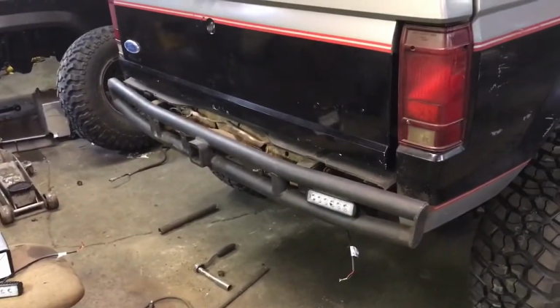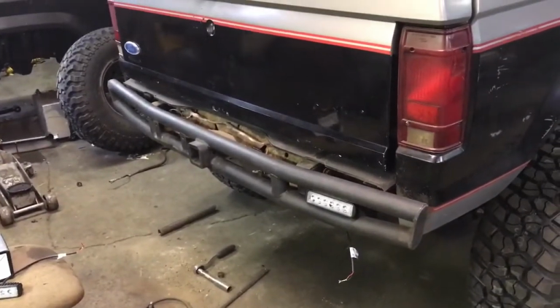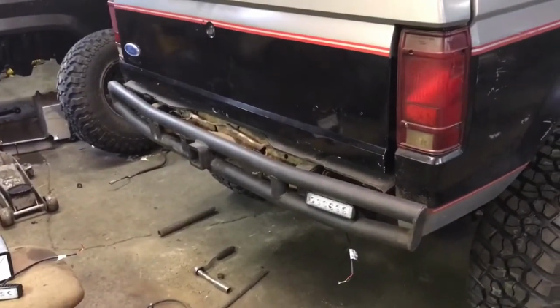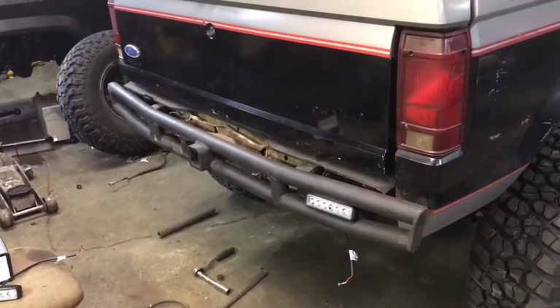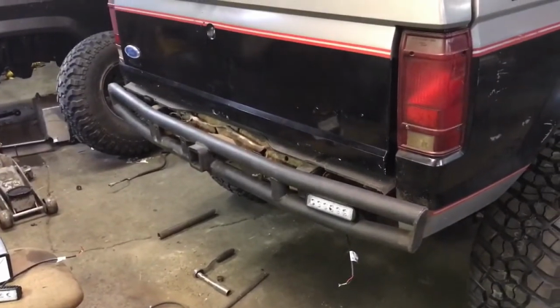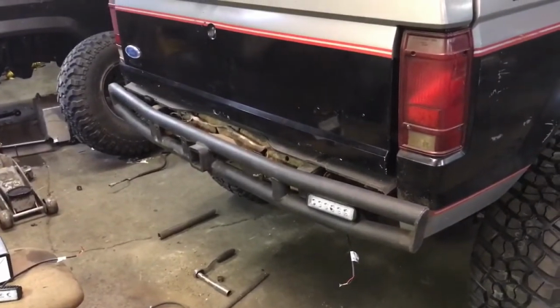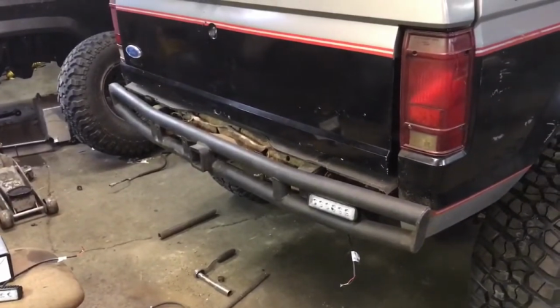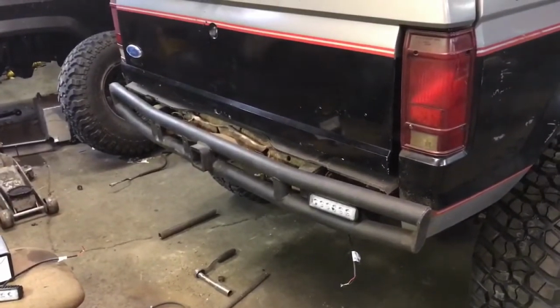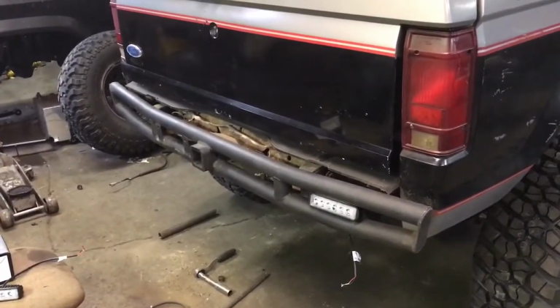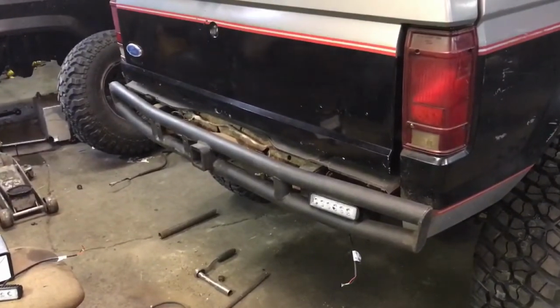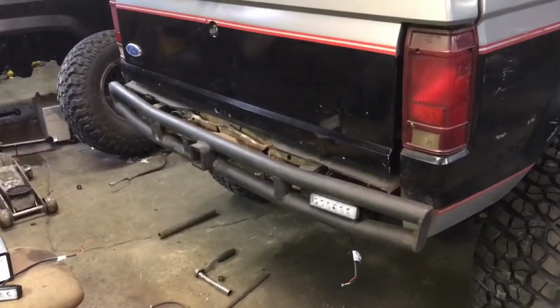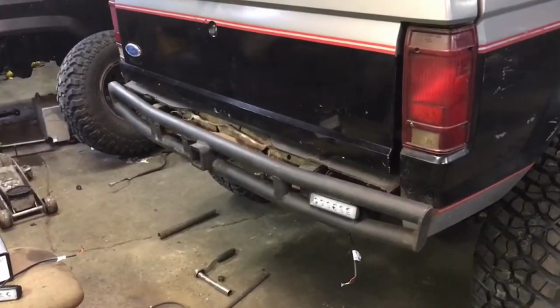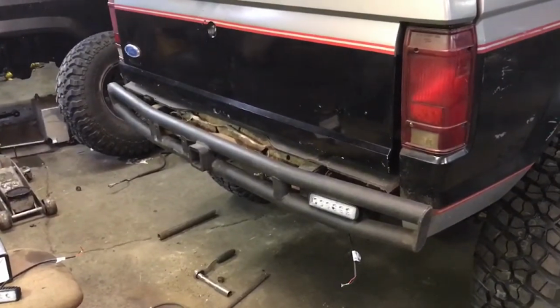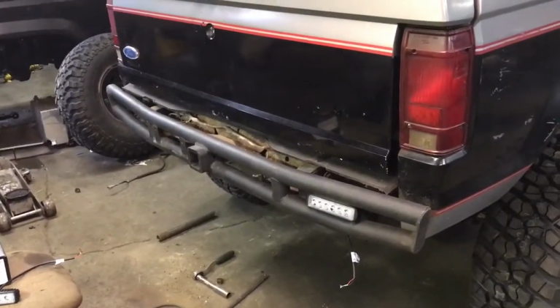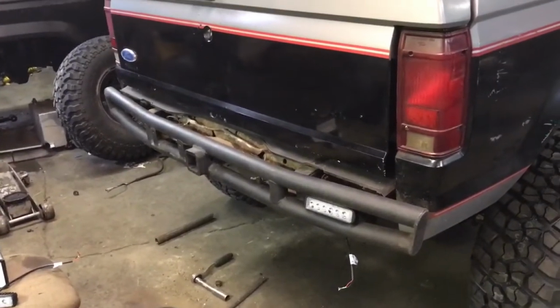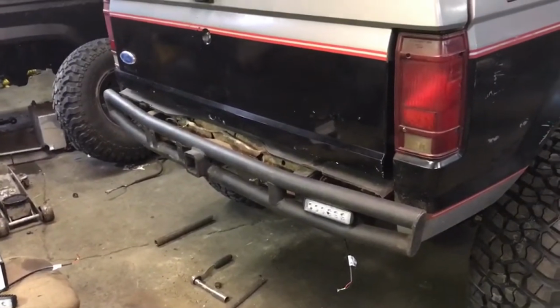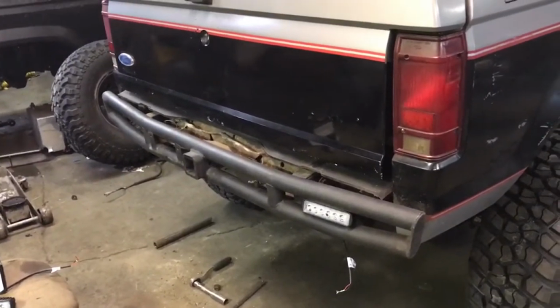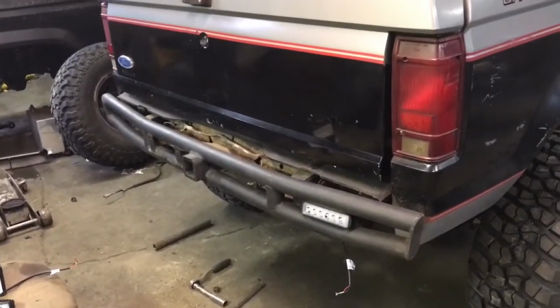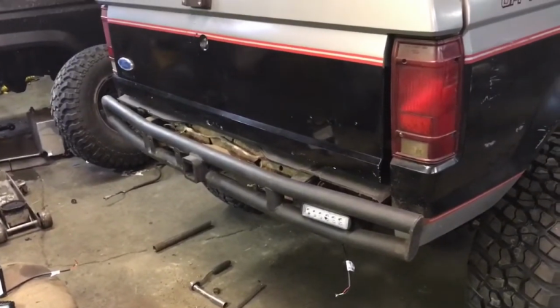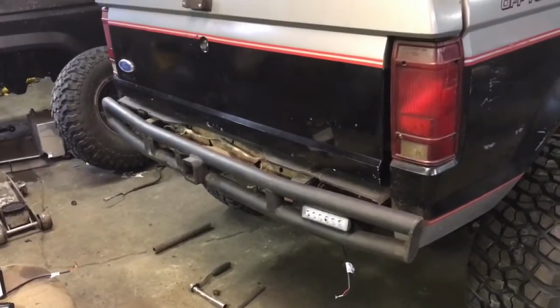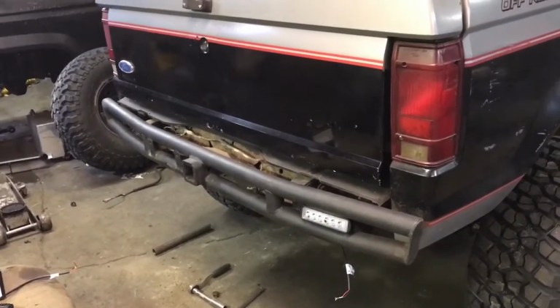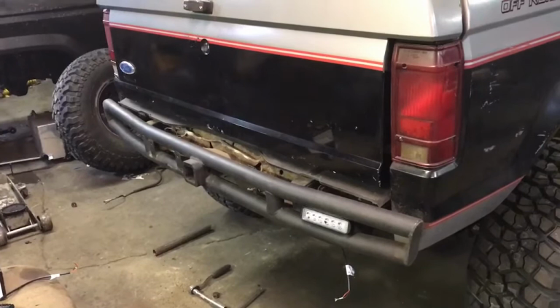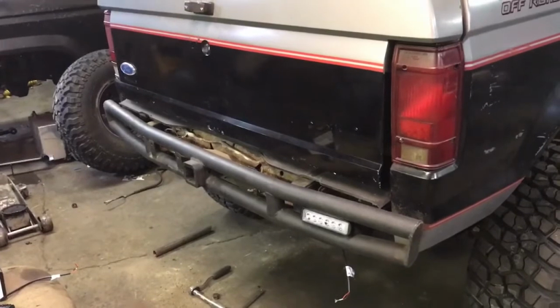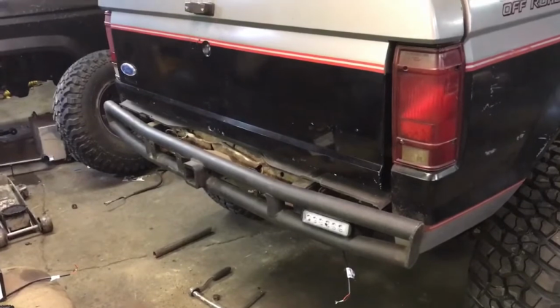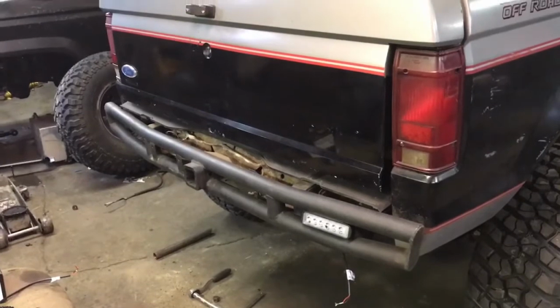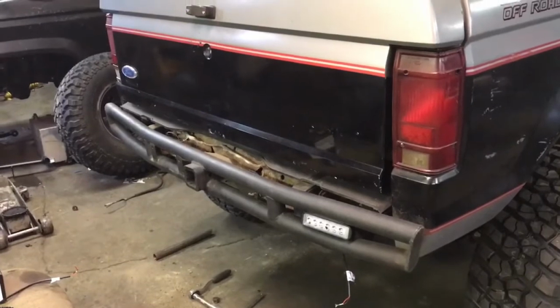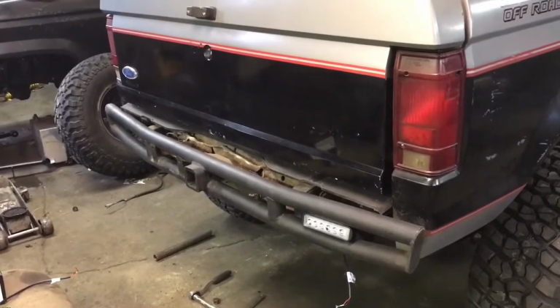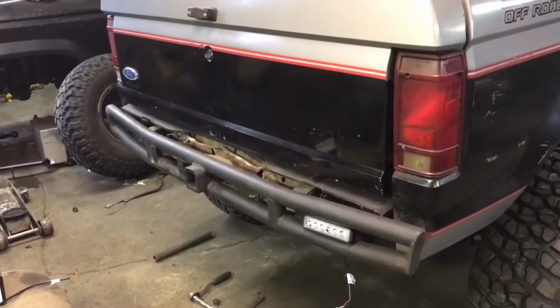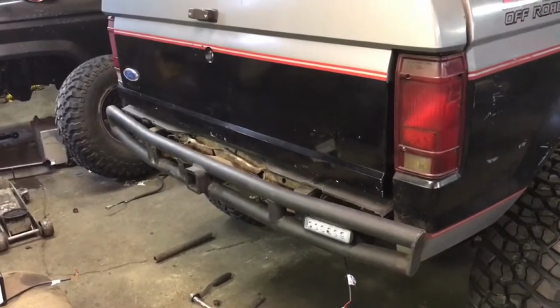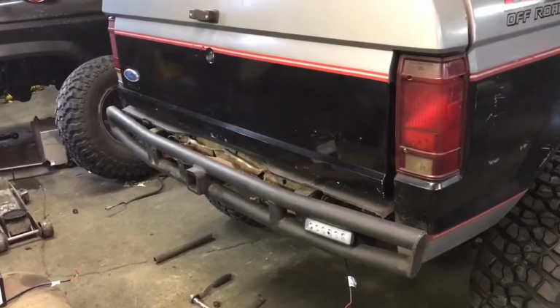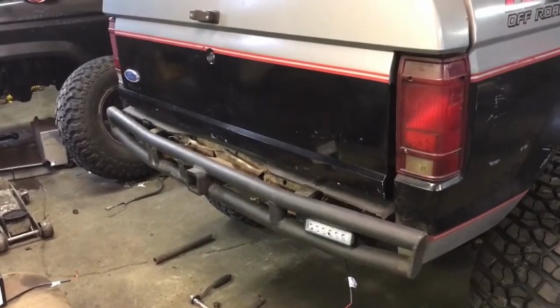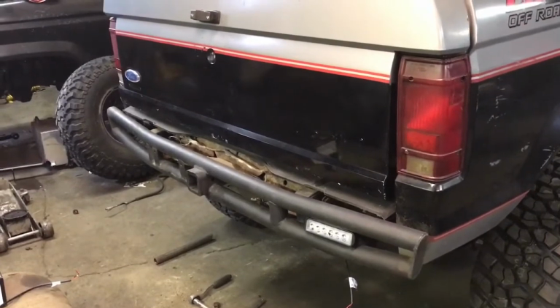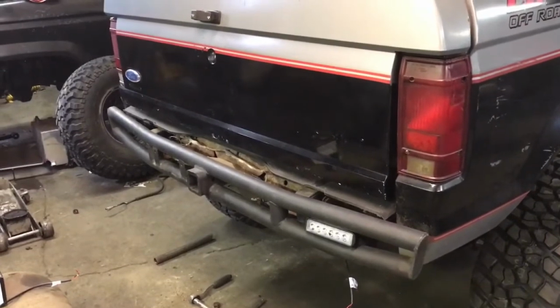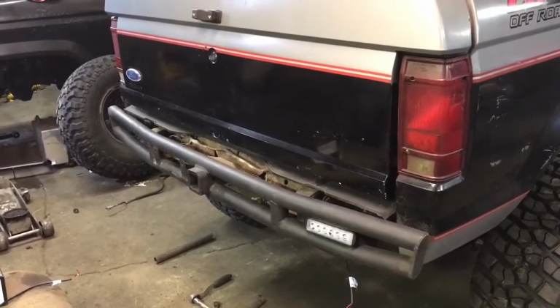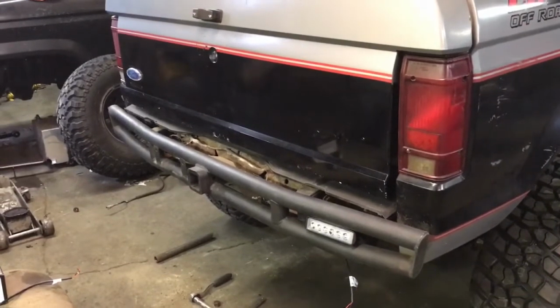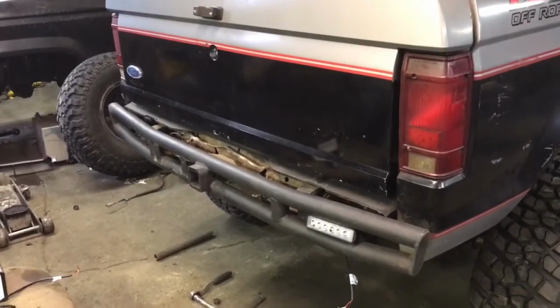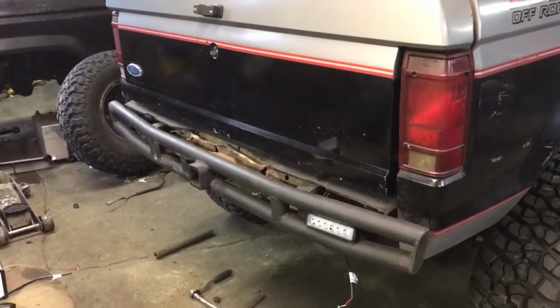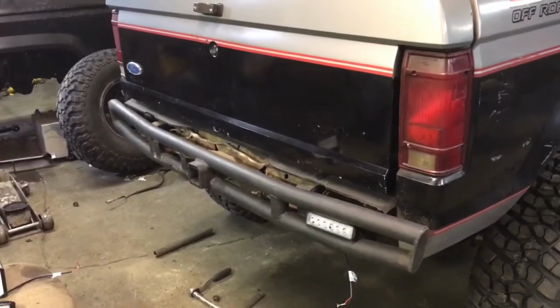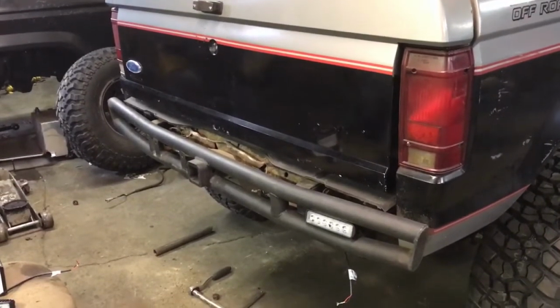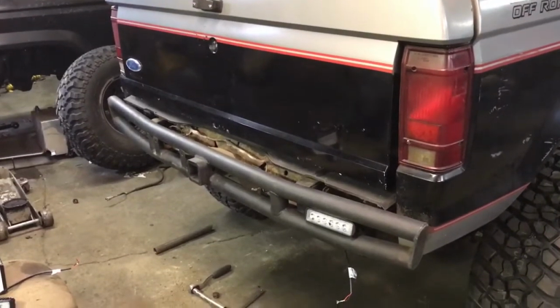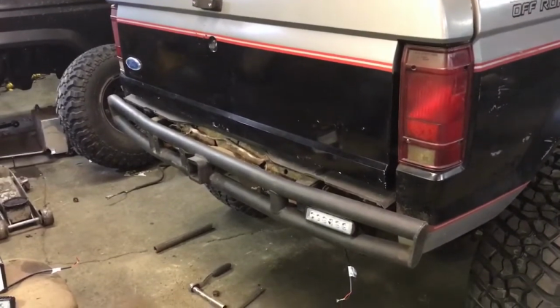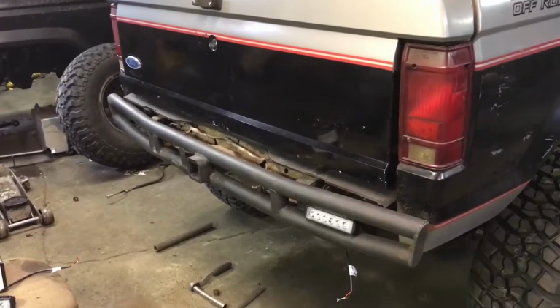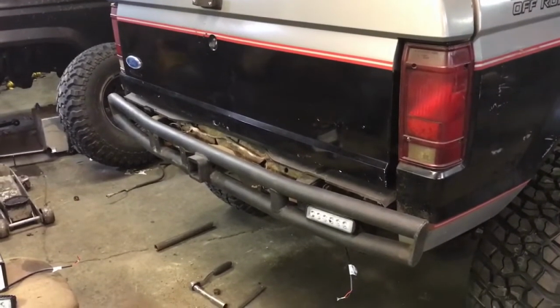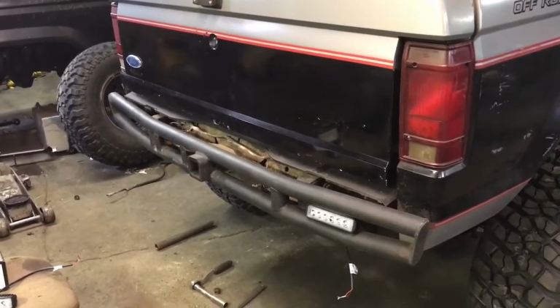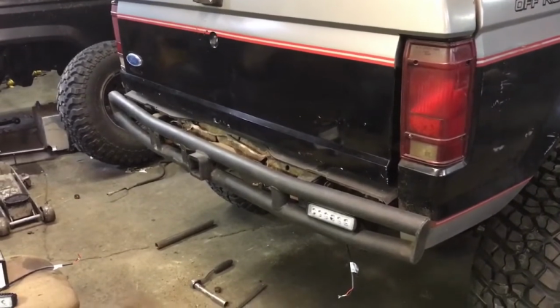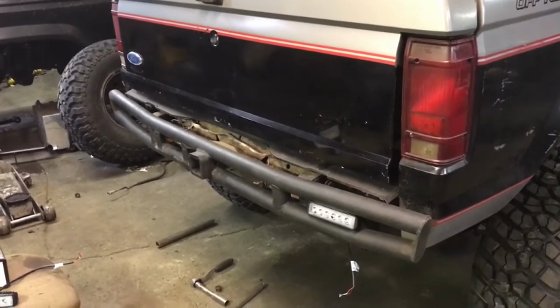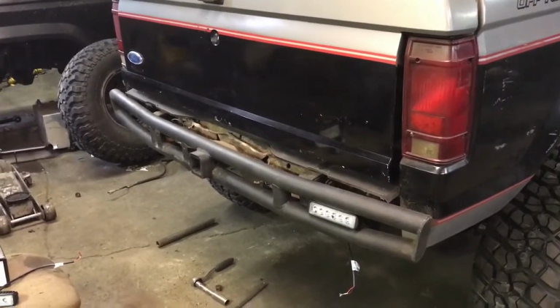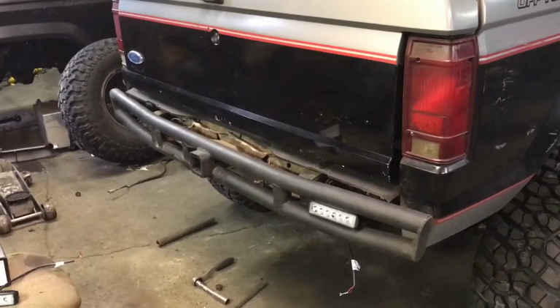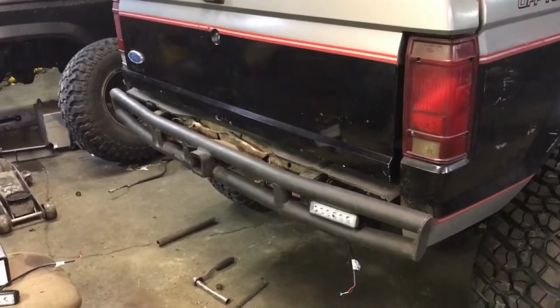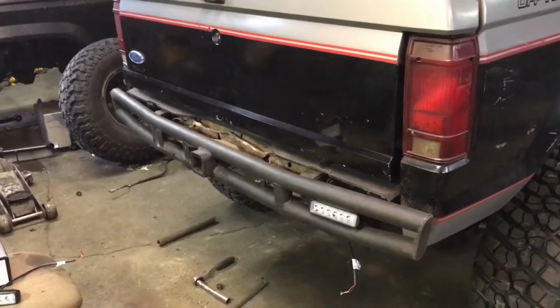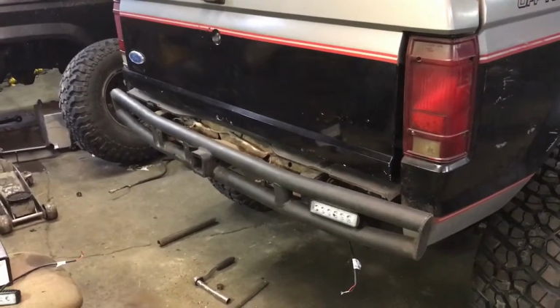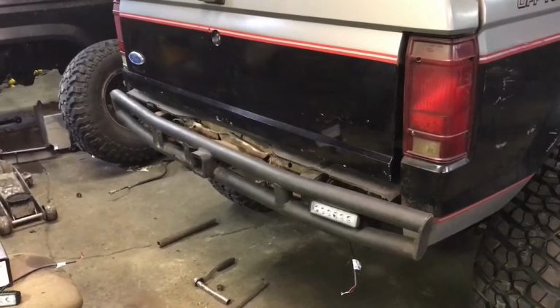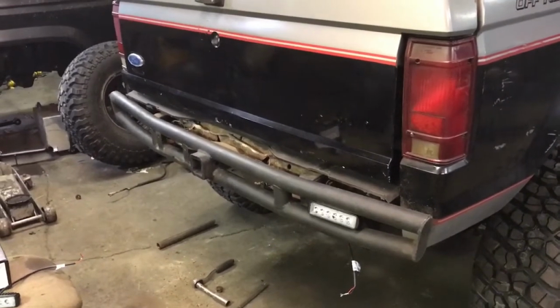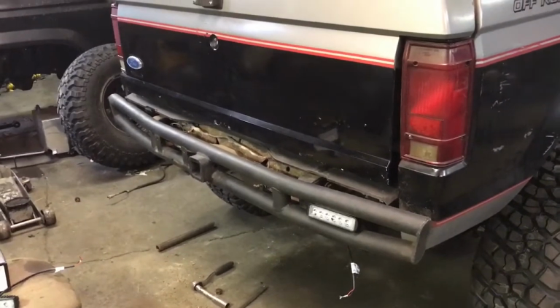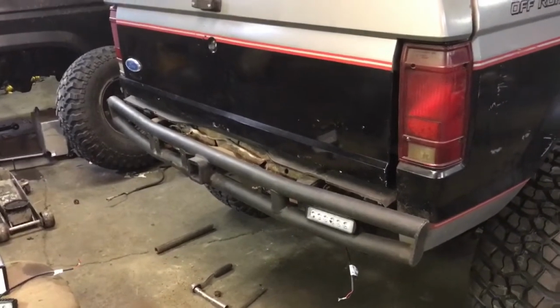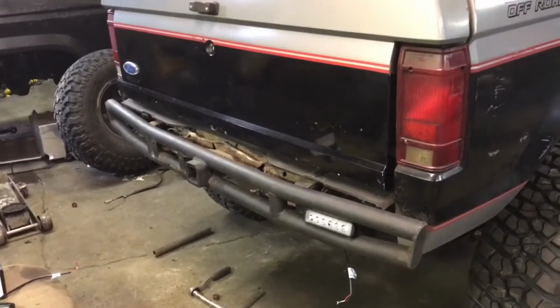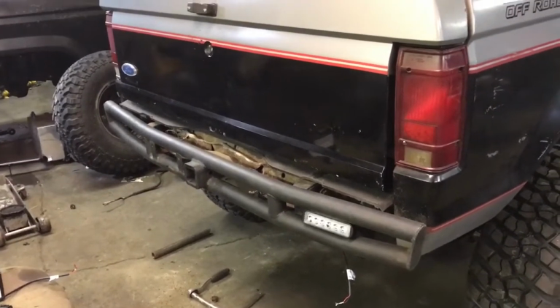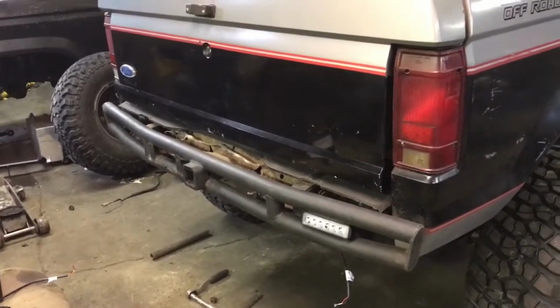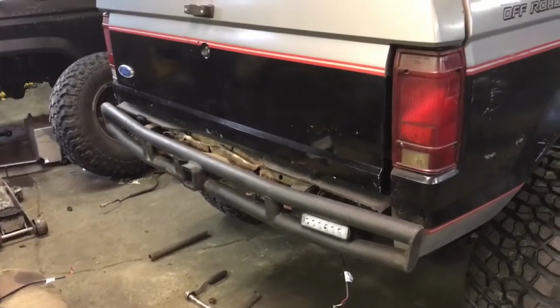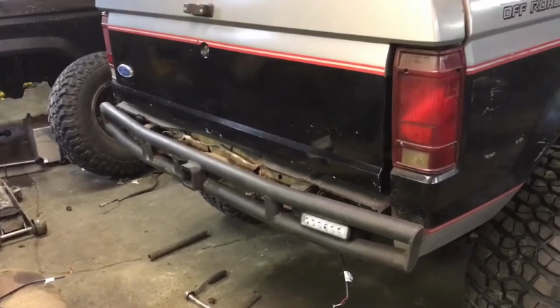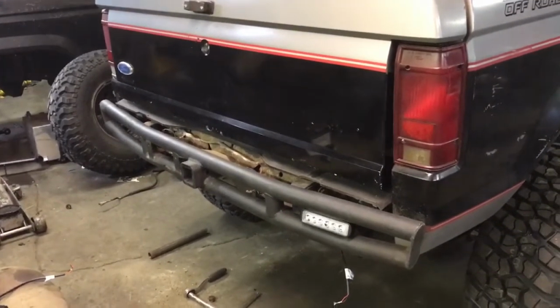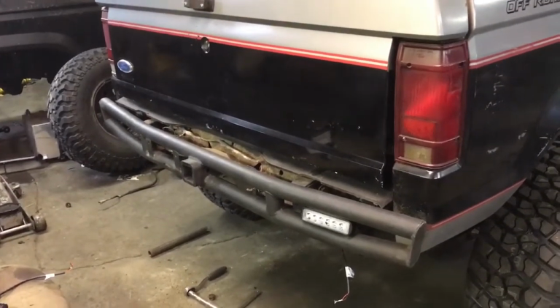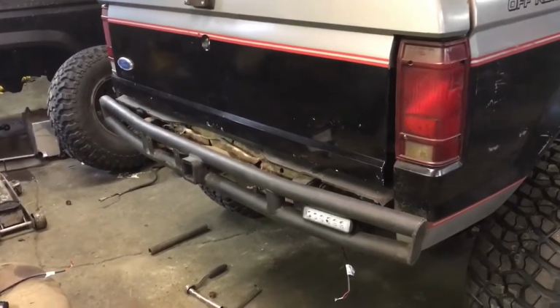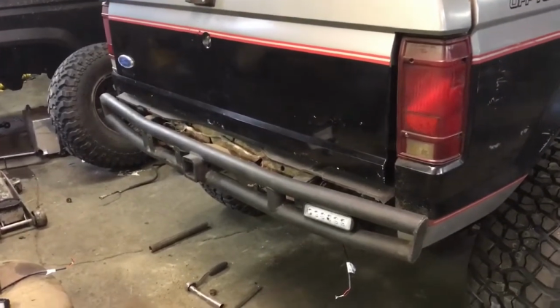Speaking of Duff, I also picked up this Duff rear bumper from a very nice gentleman - appreciate the deal on that.